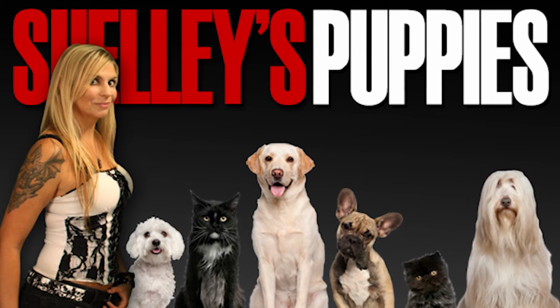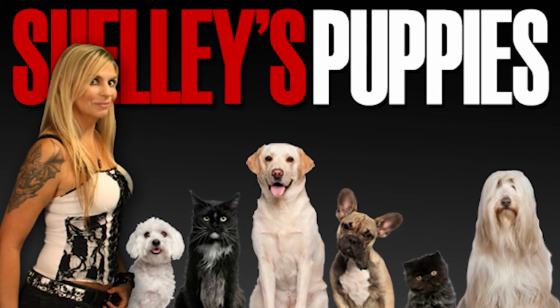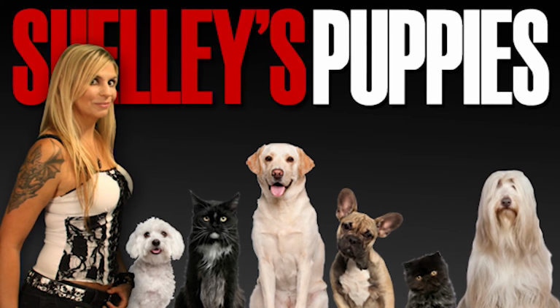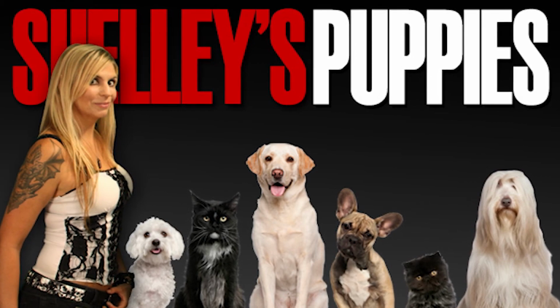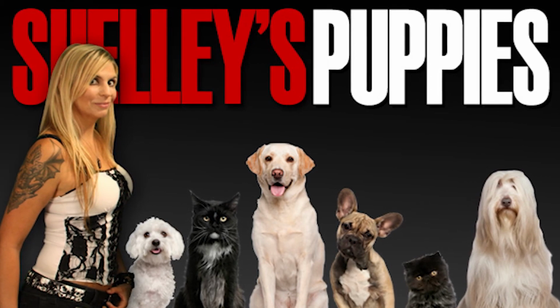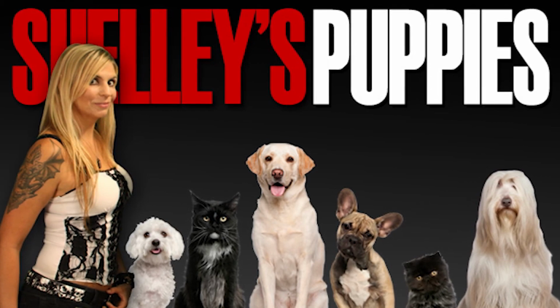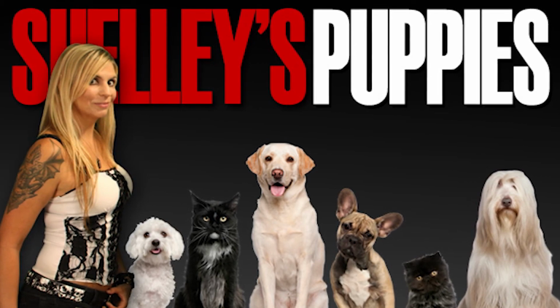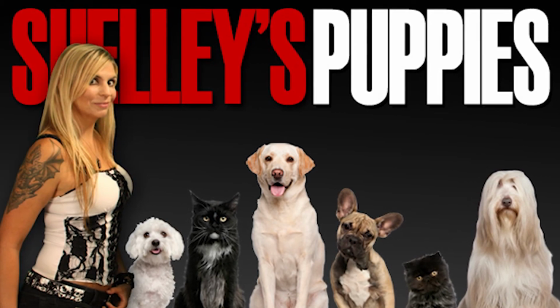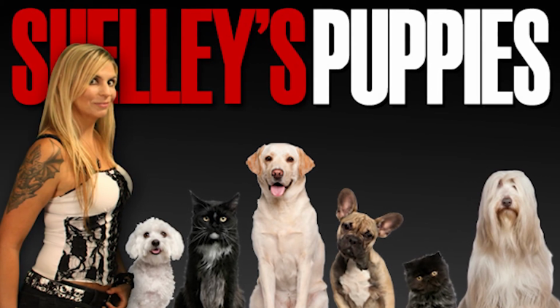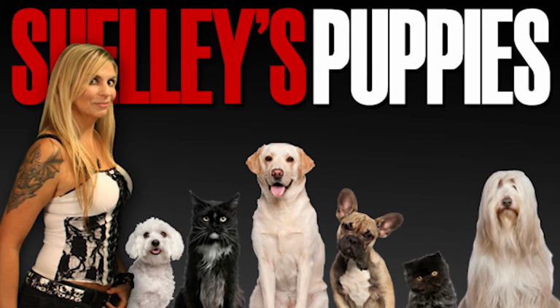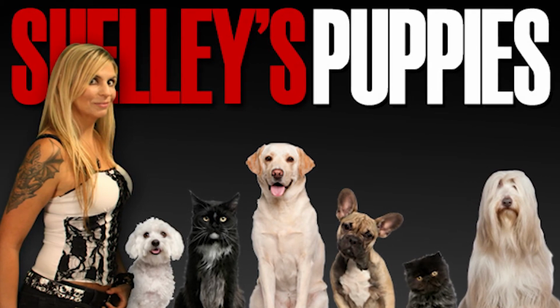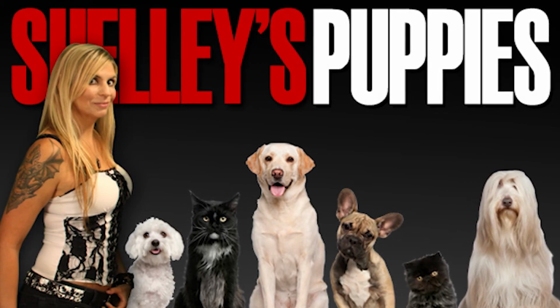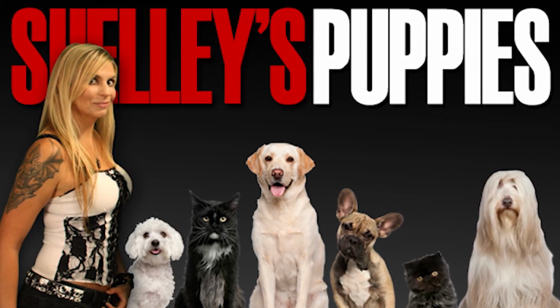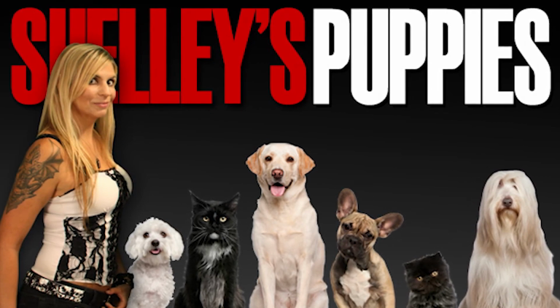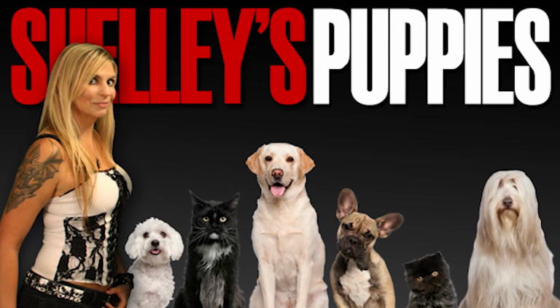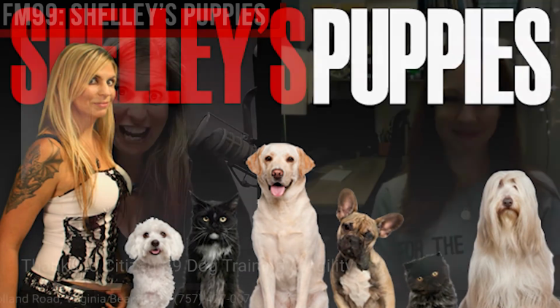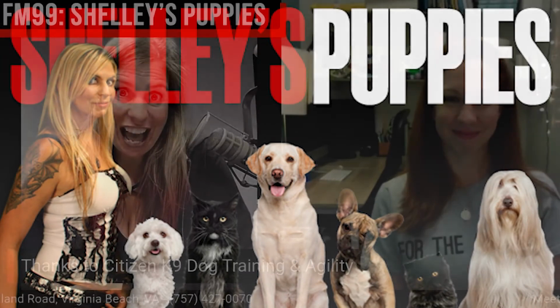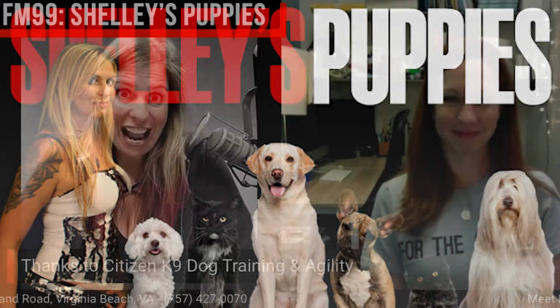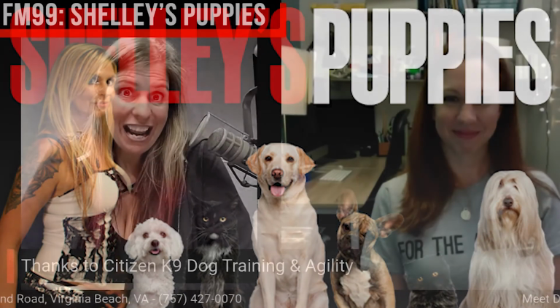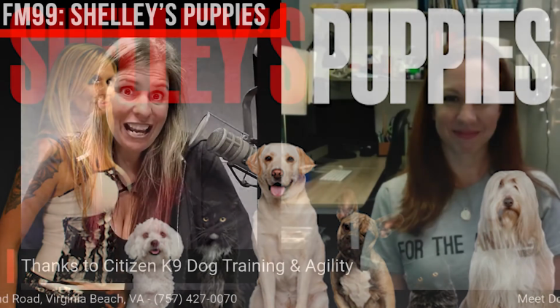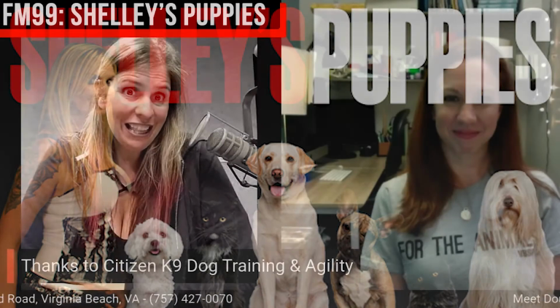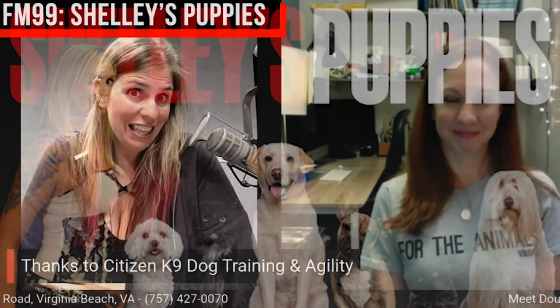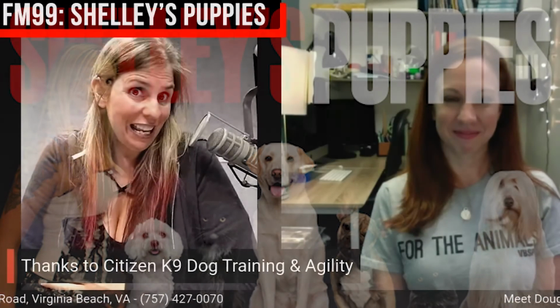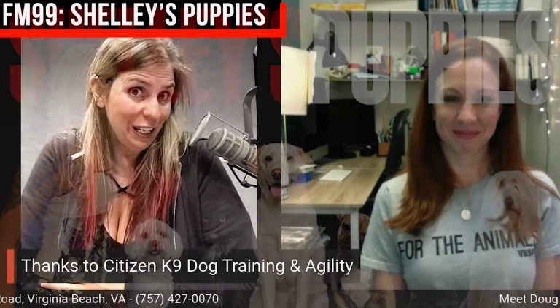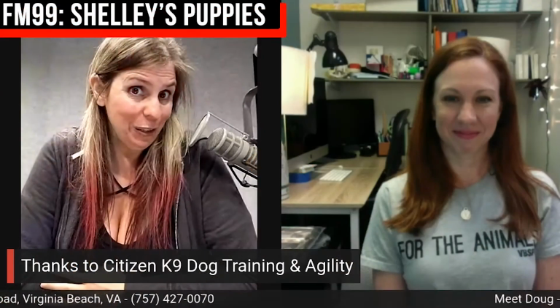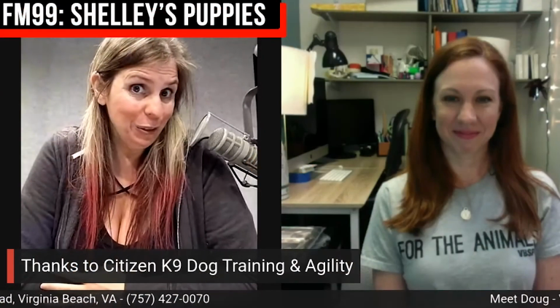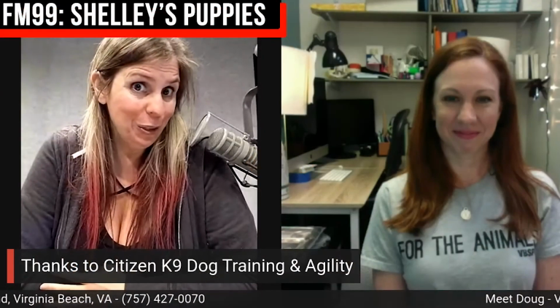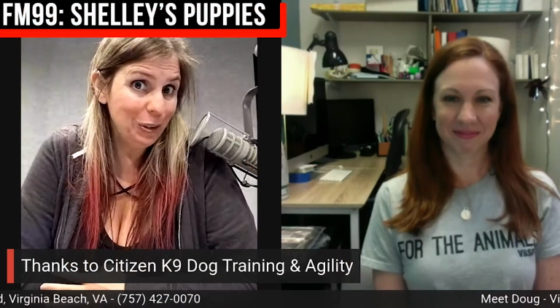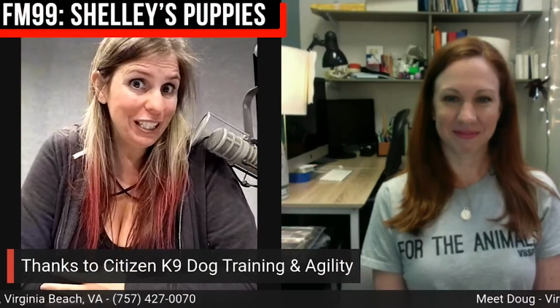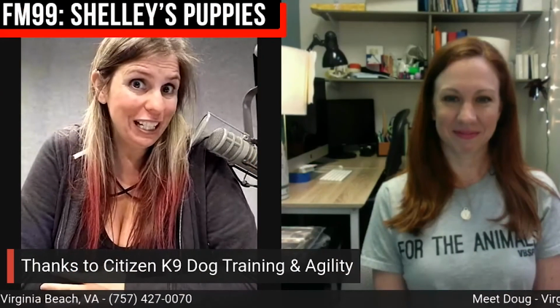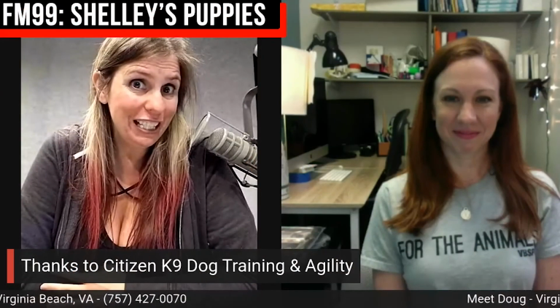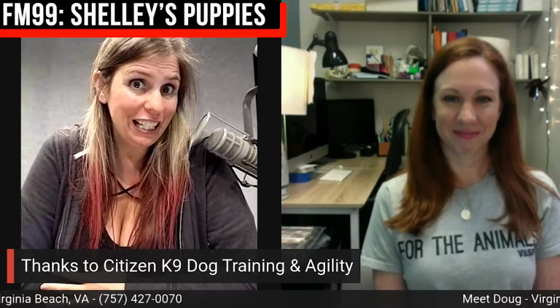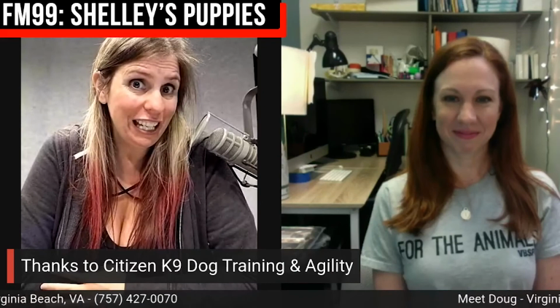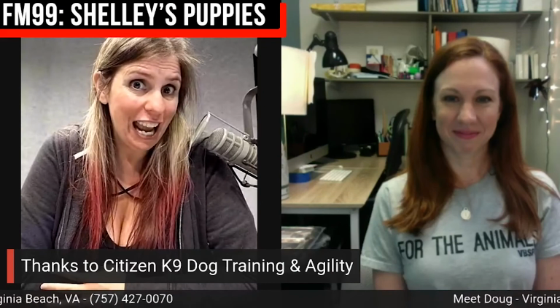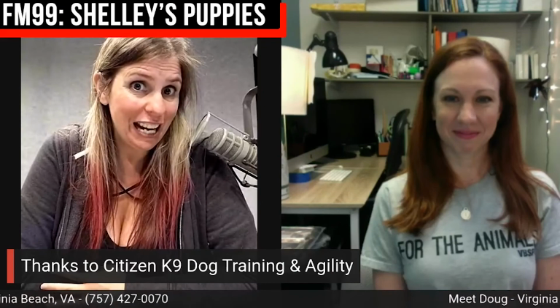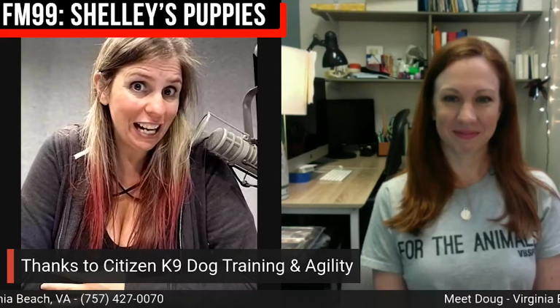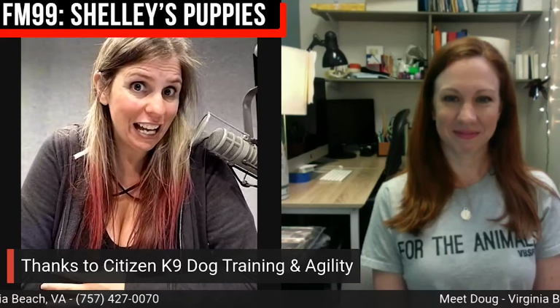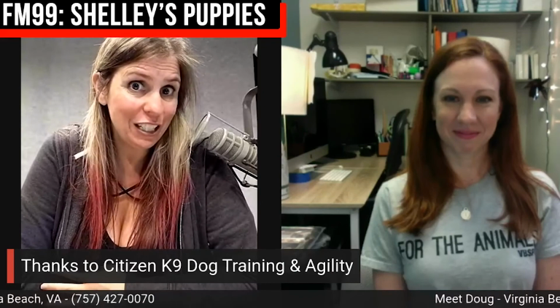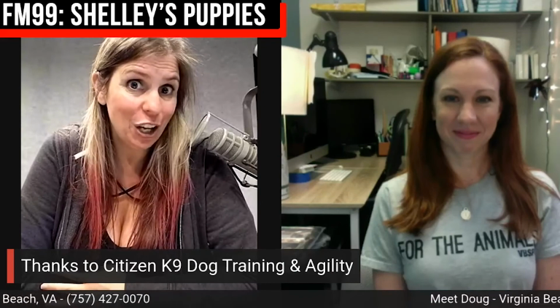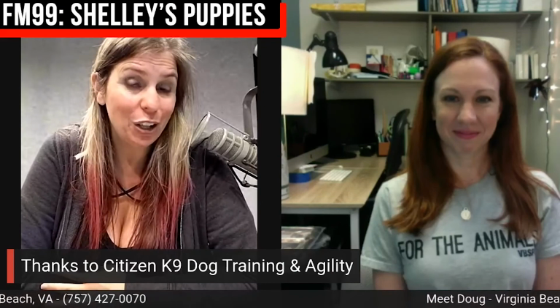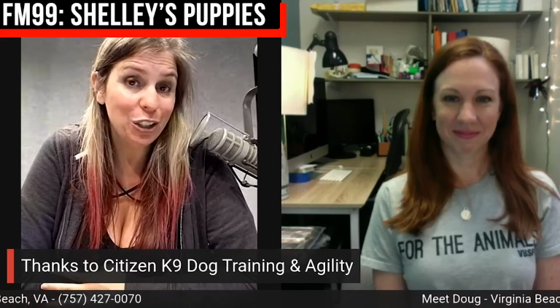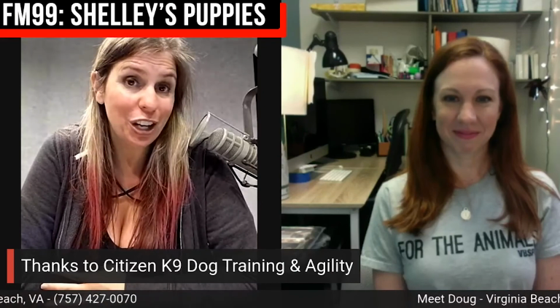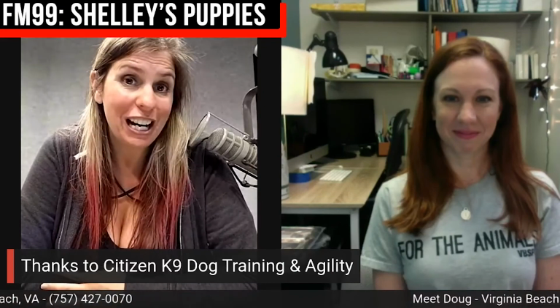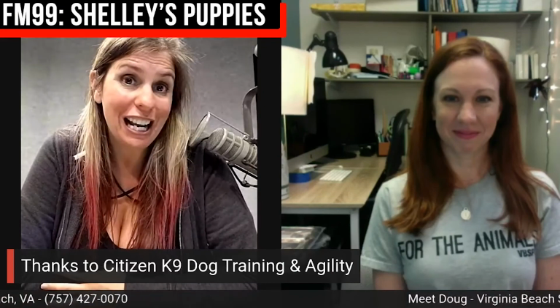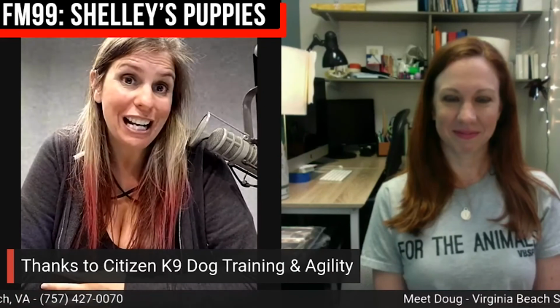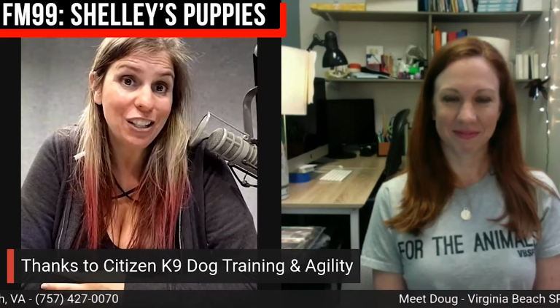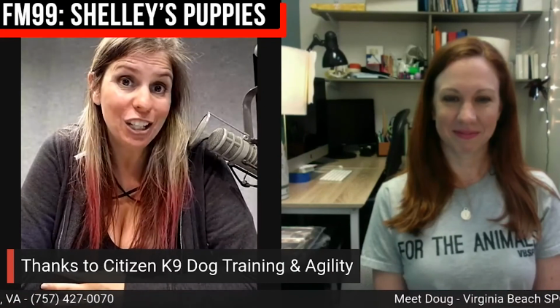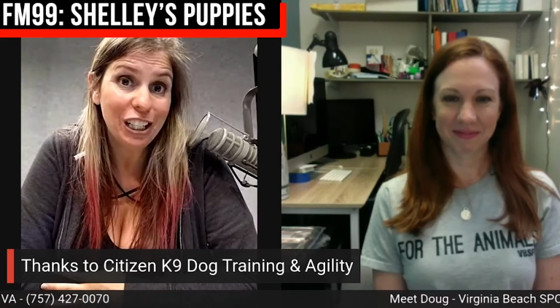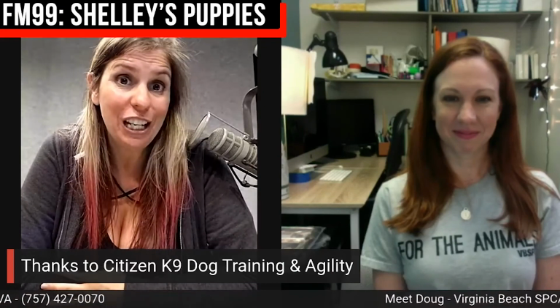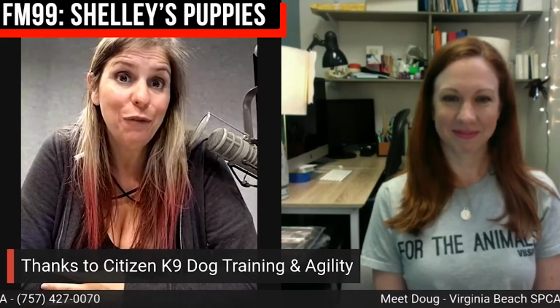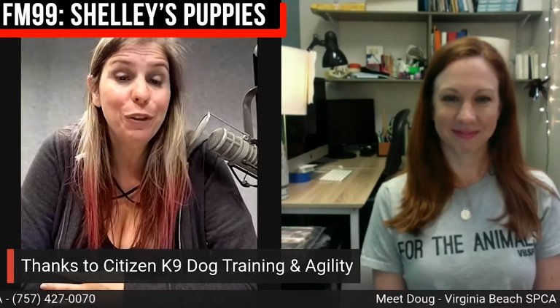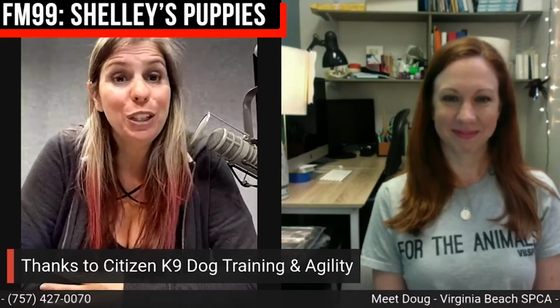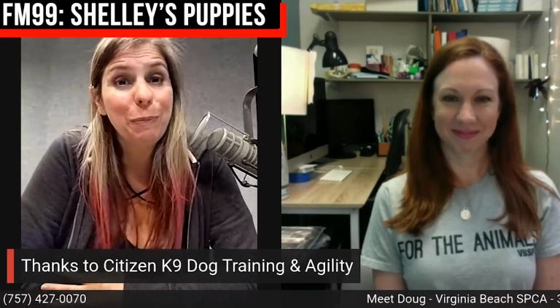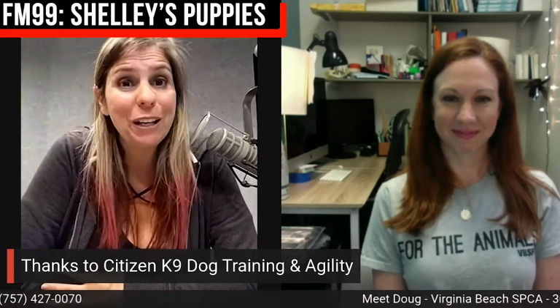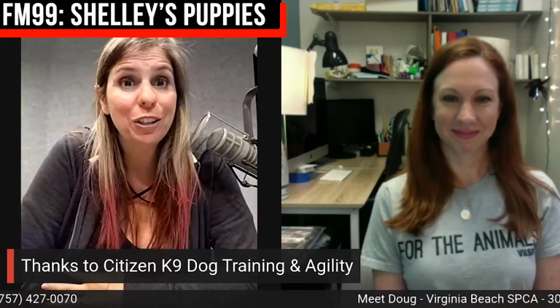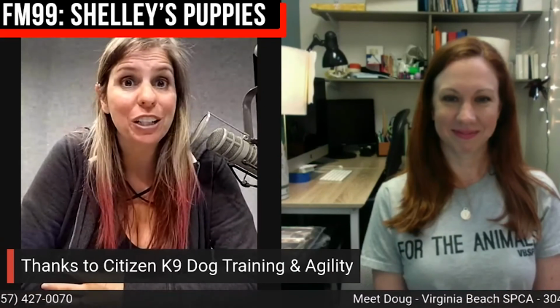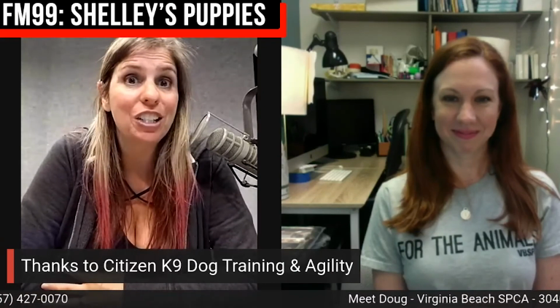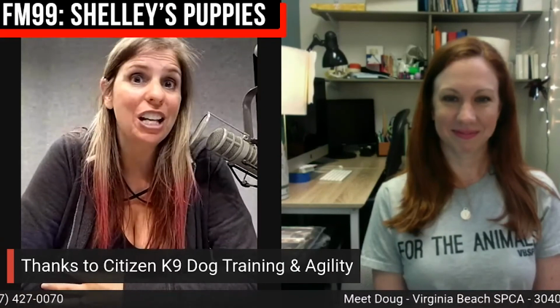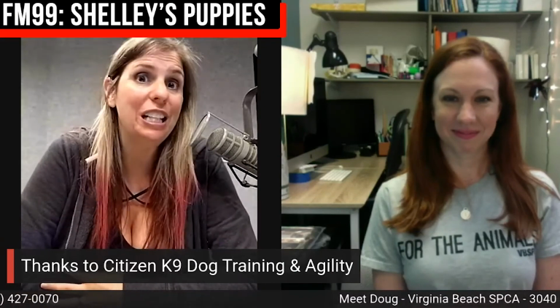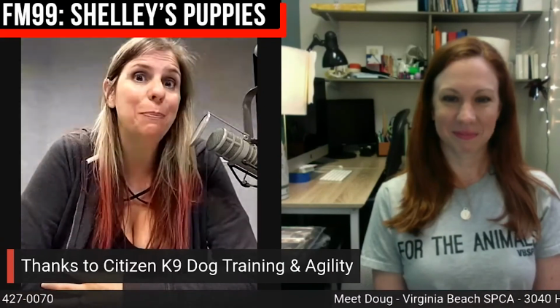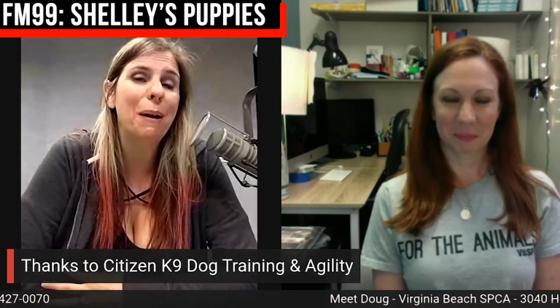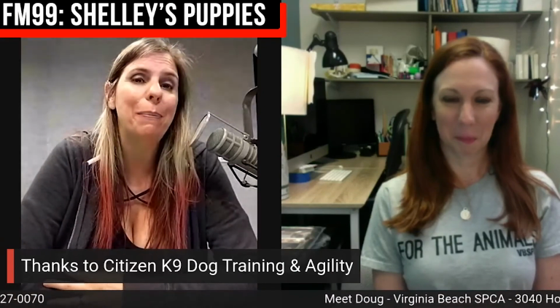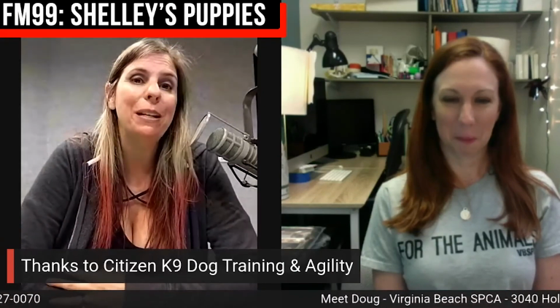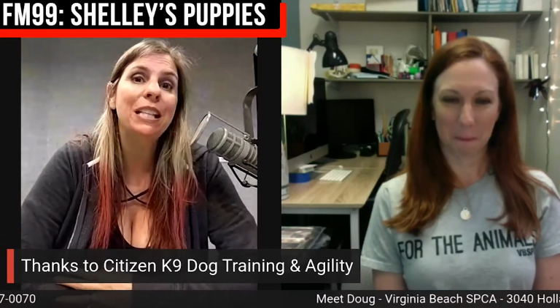It is Shelly's Puppies Day. Thank you to Citizen Canine Dog Training and Agility for sponsoring Shelly's Puppies.